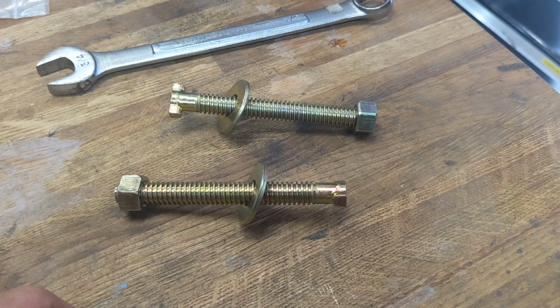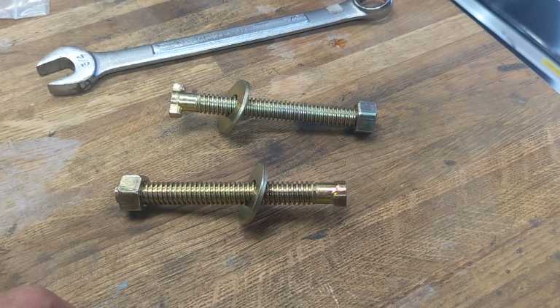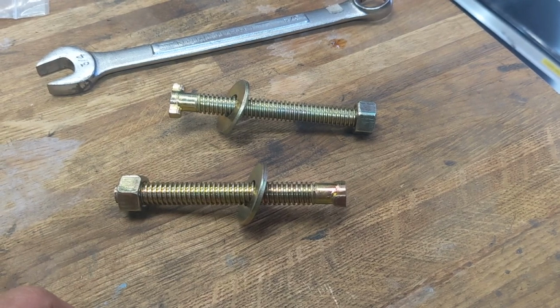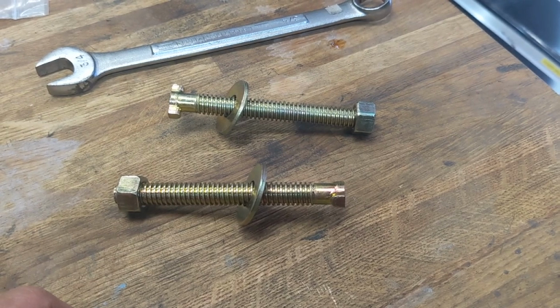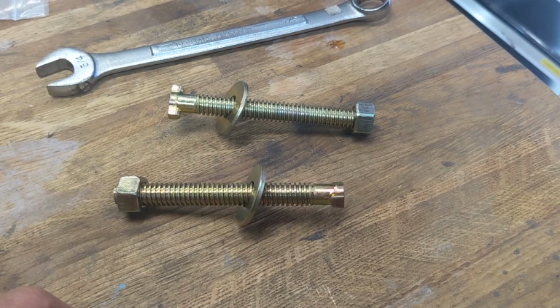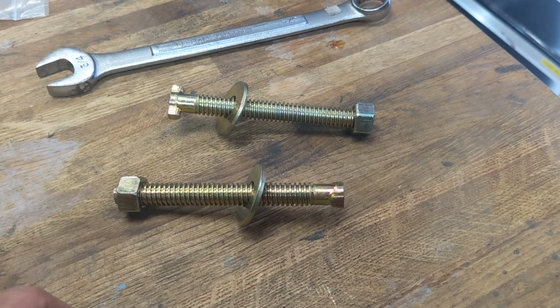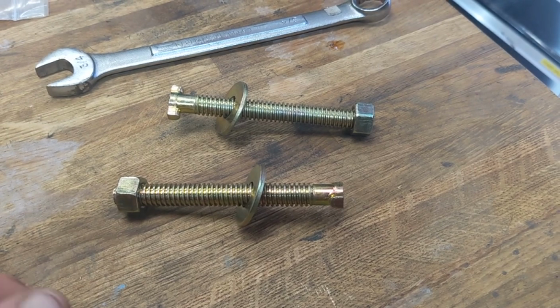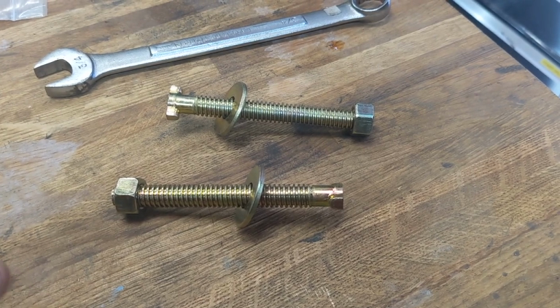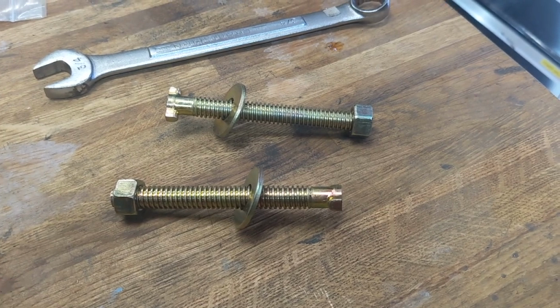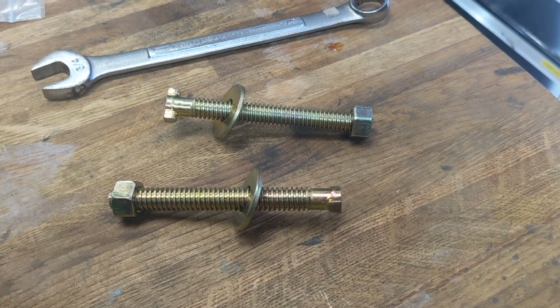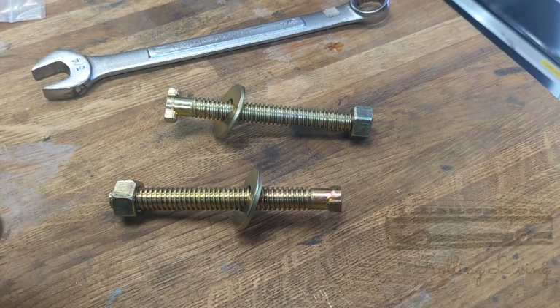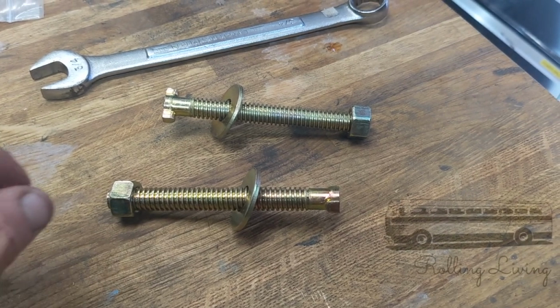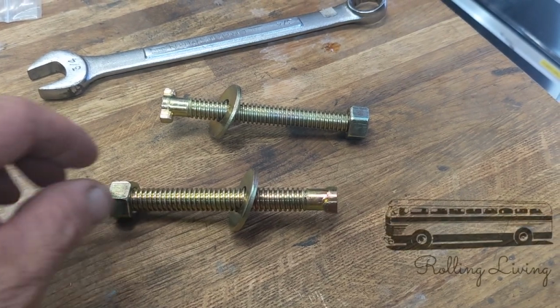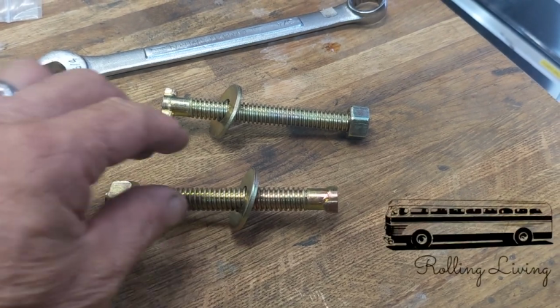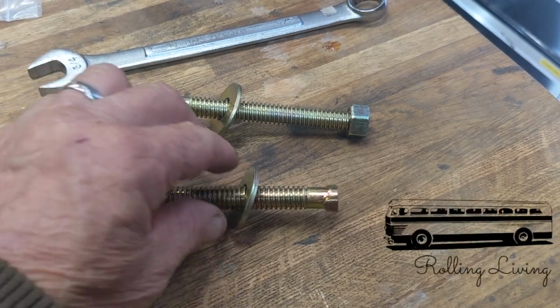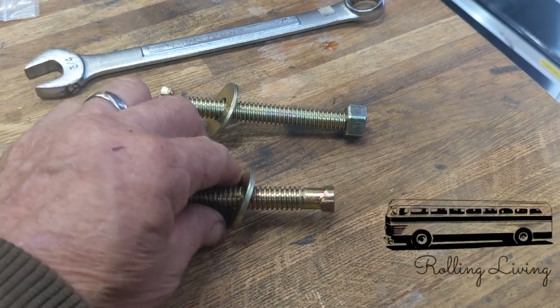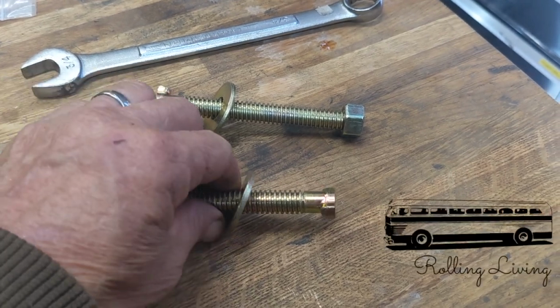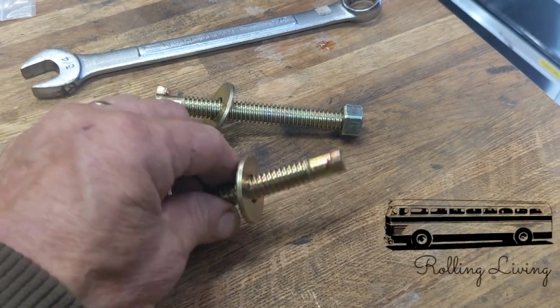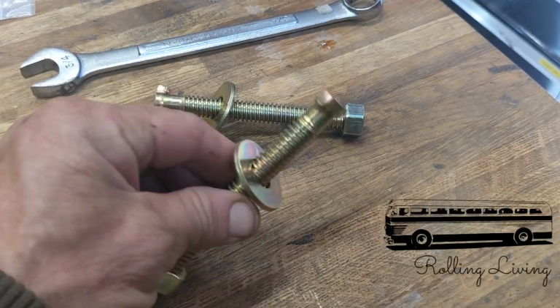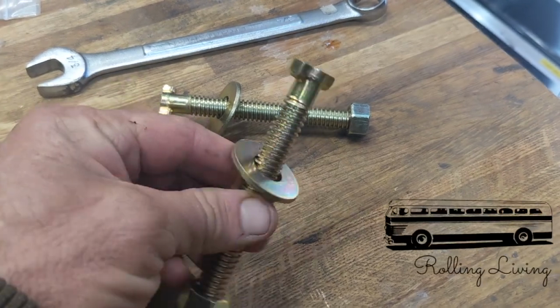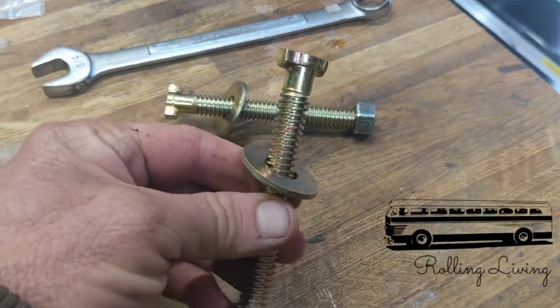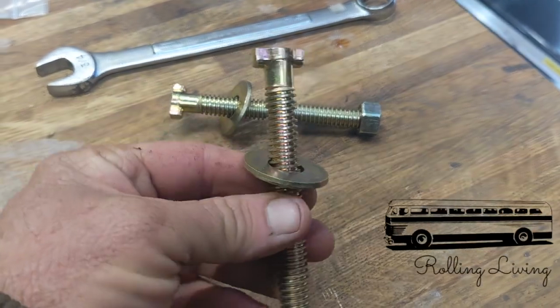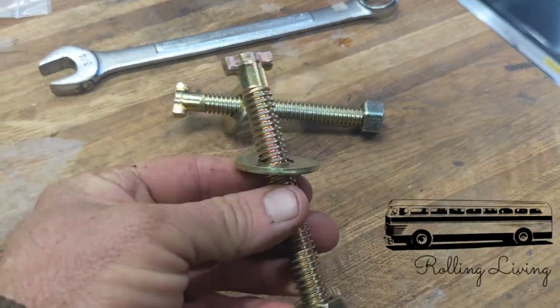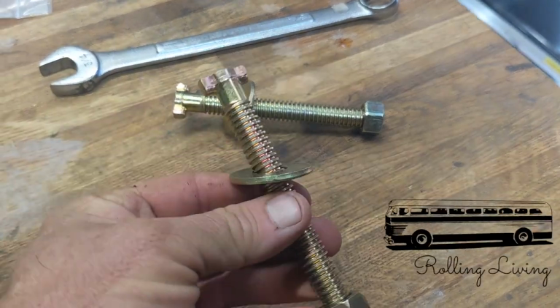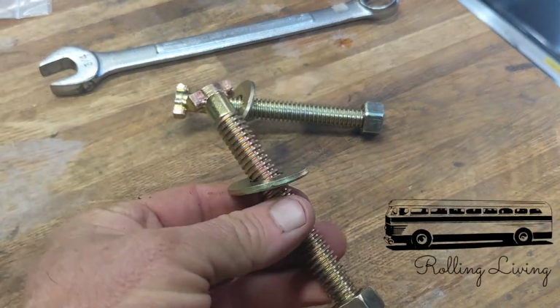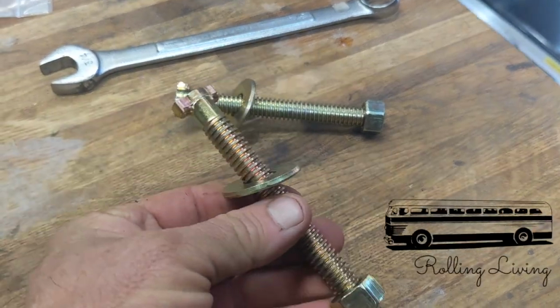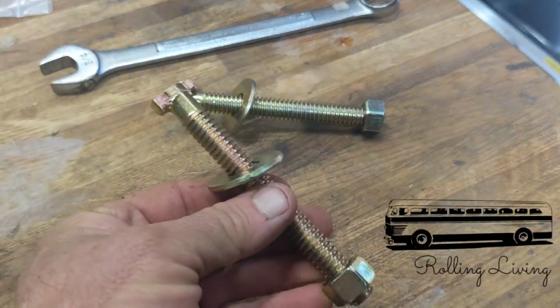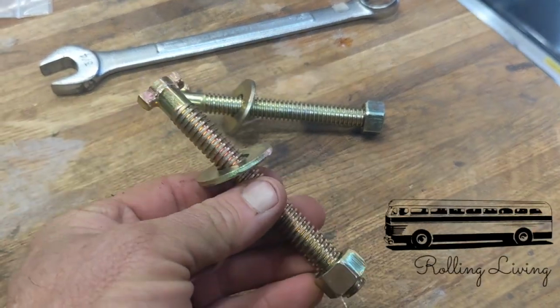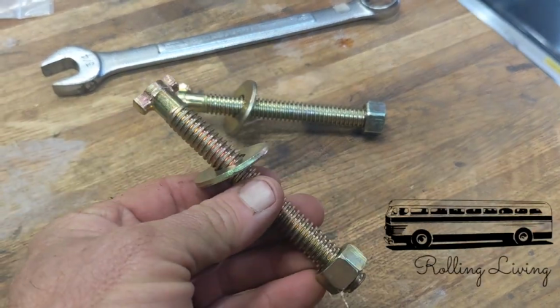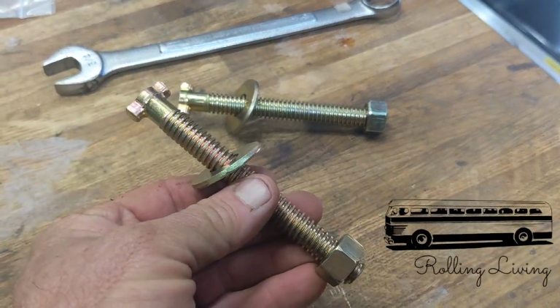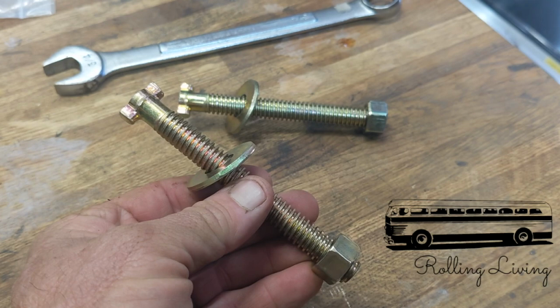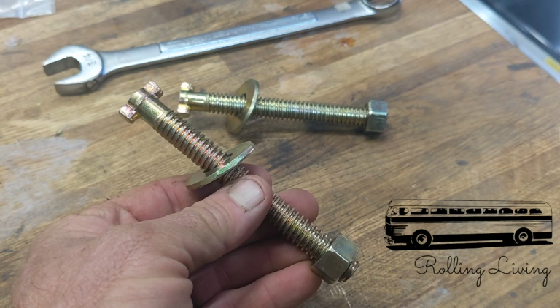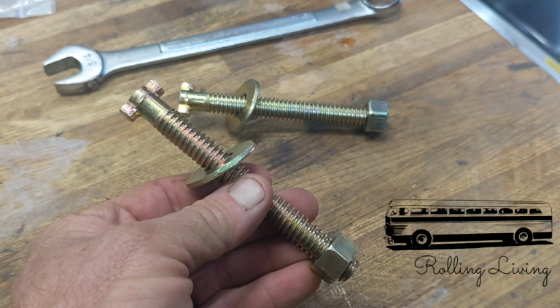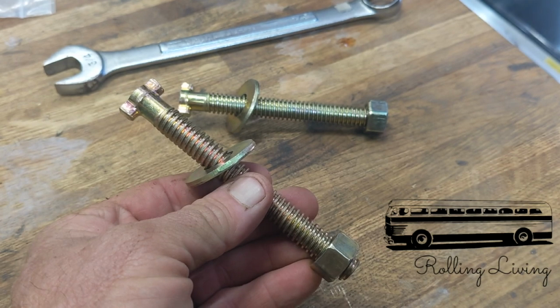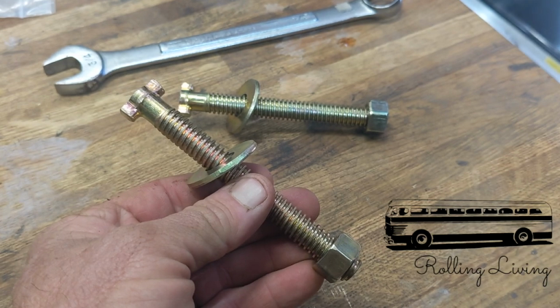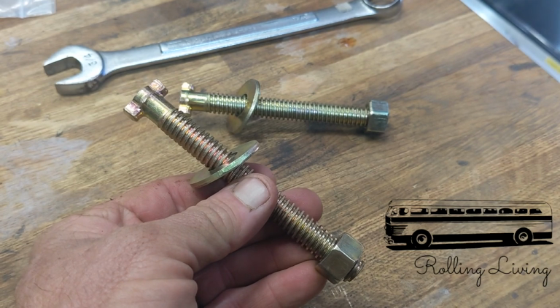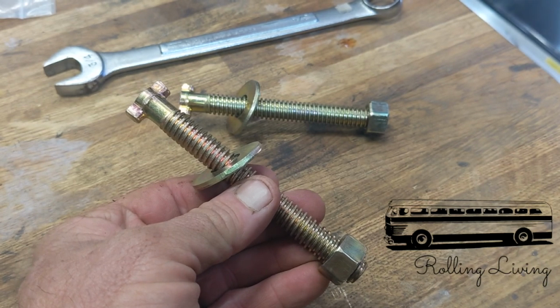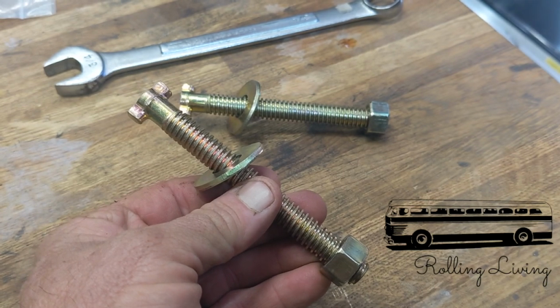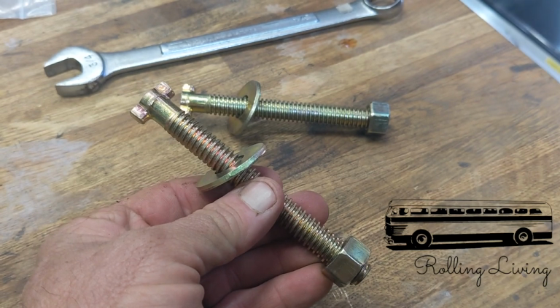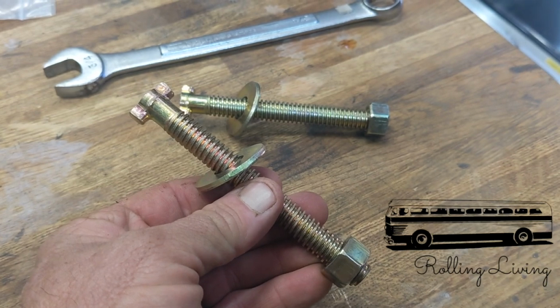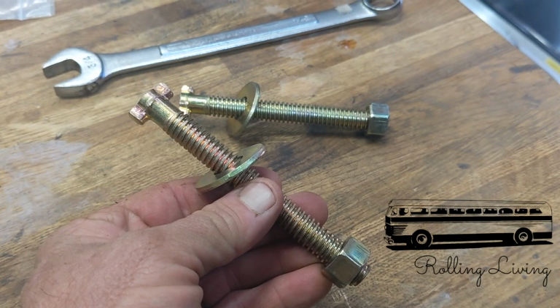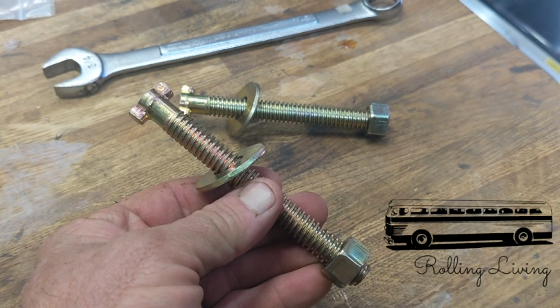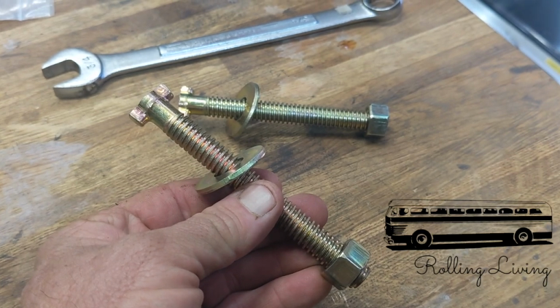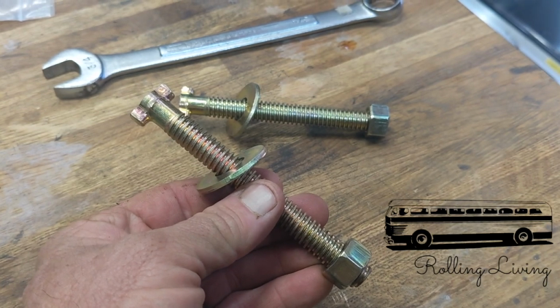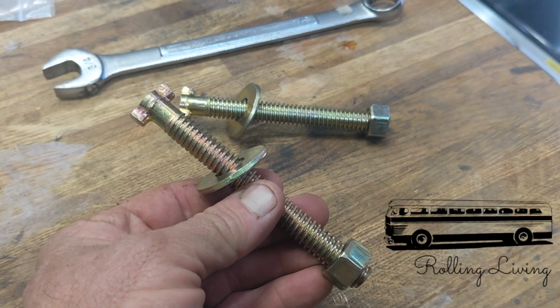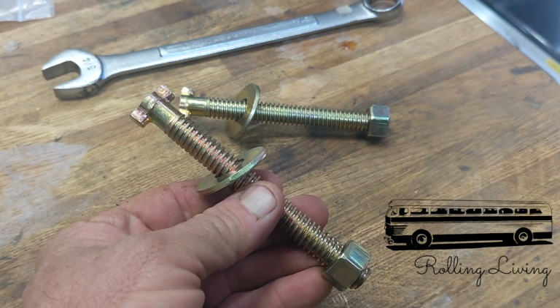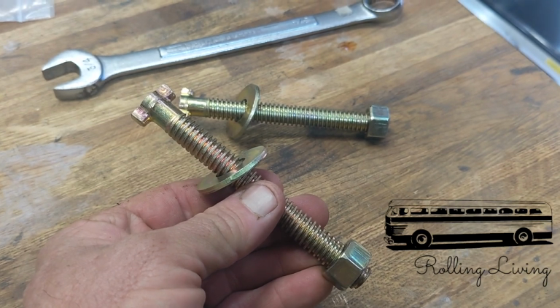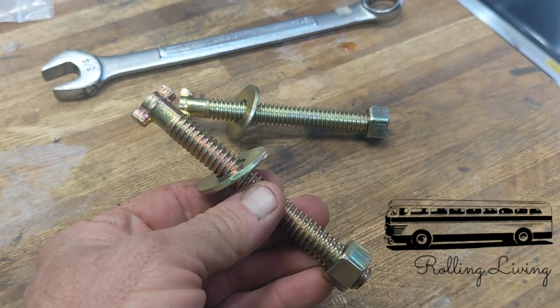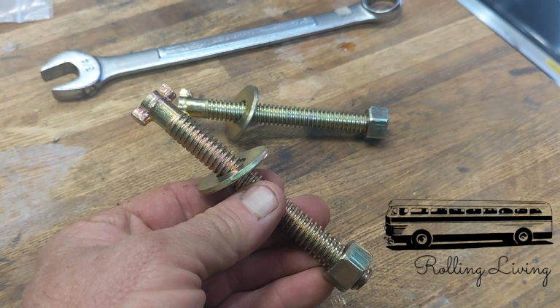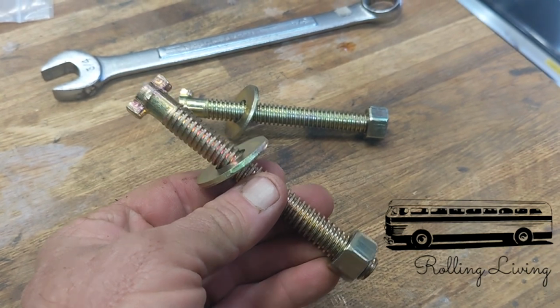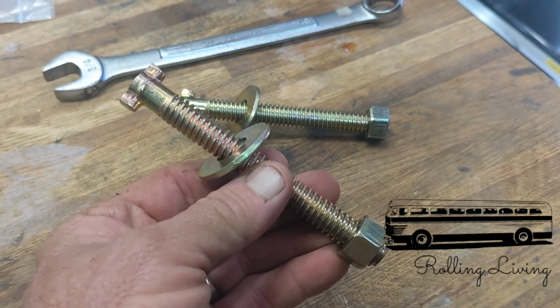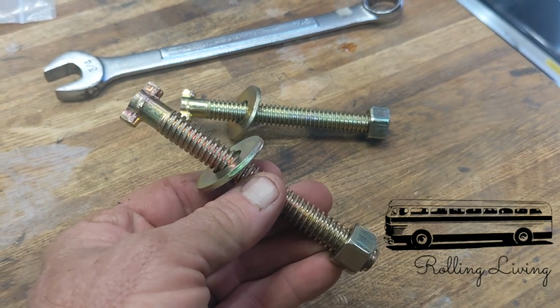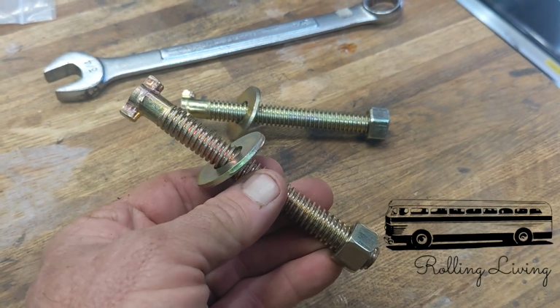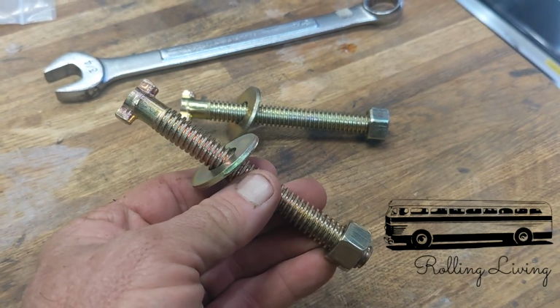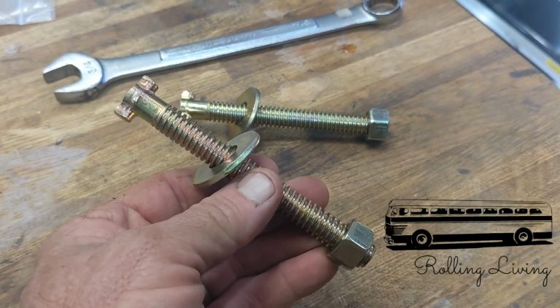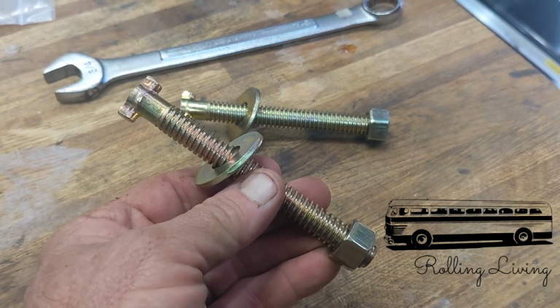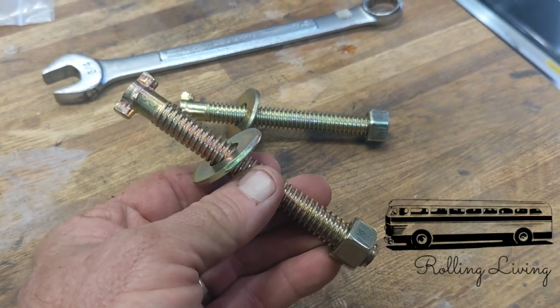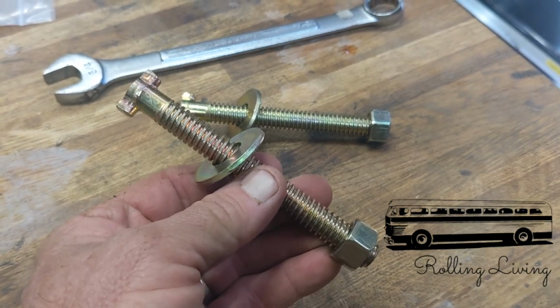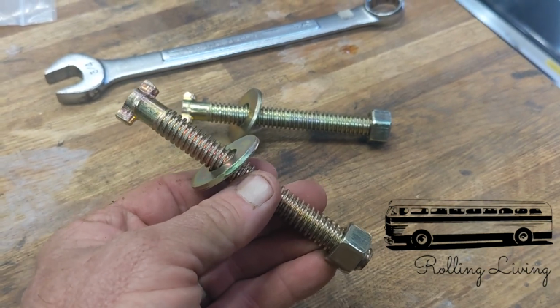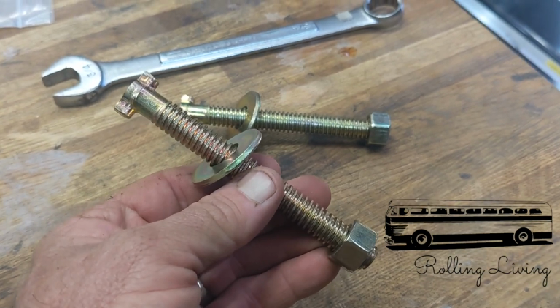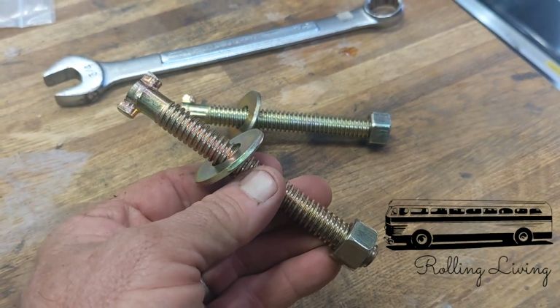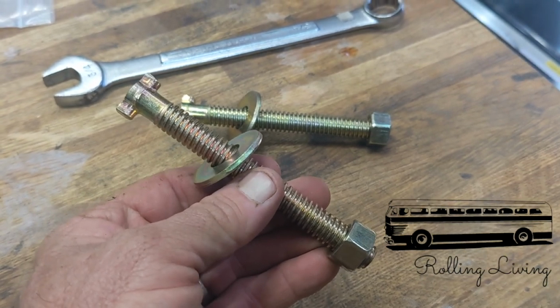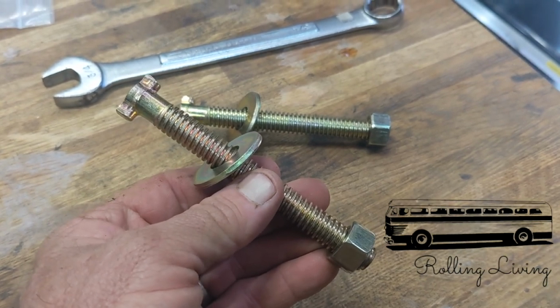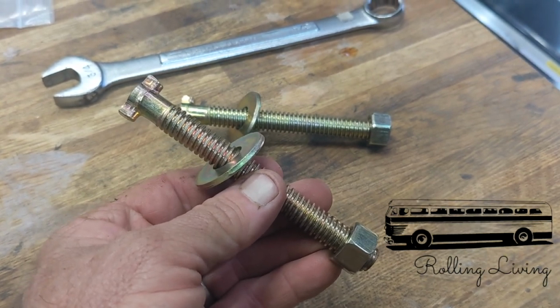Today's video is a short one. I just want to show you how to use one of these — this is a caging bolt.